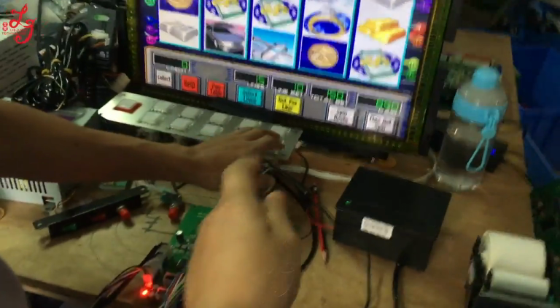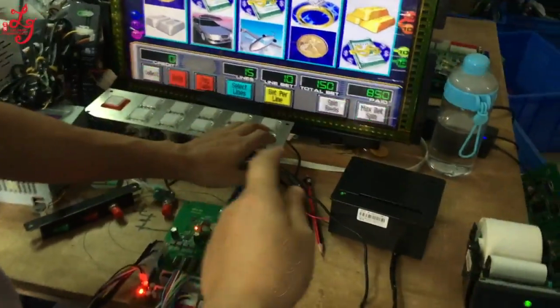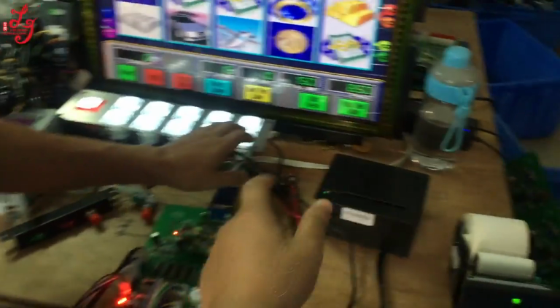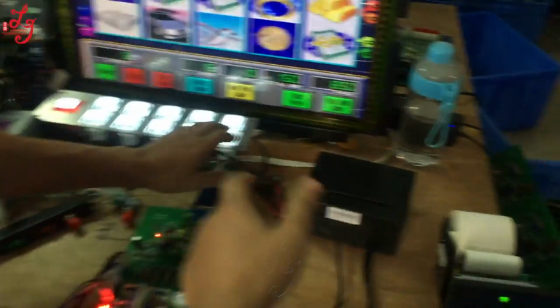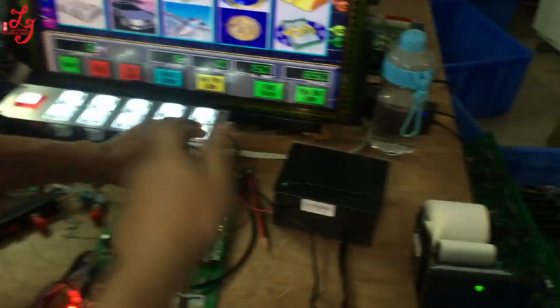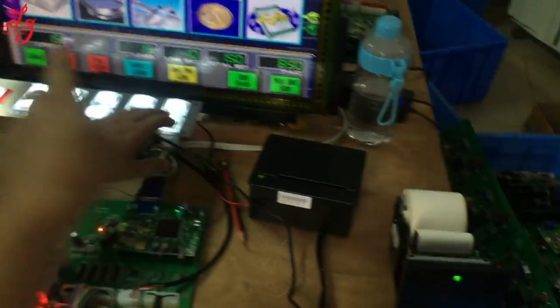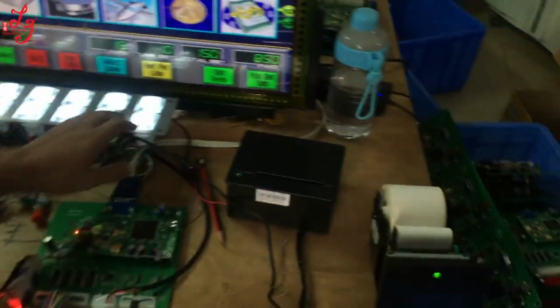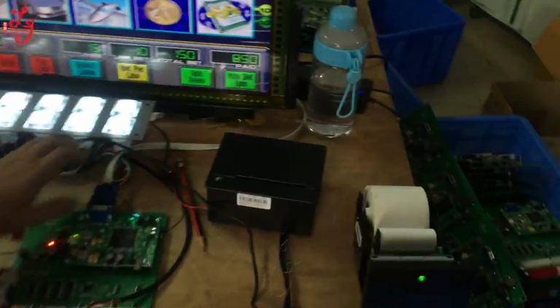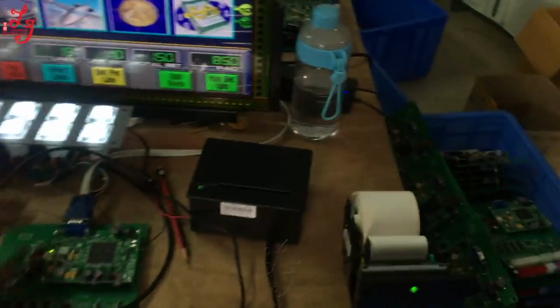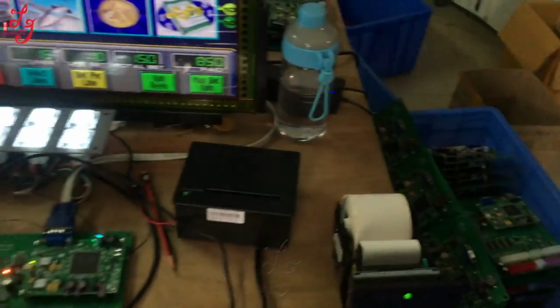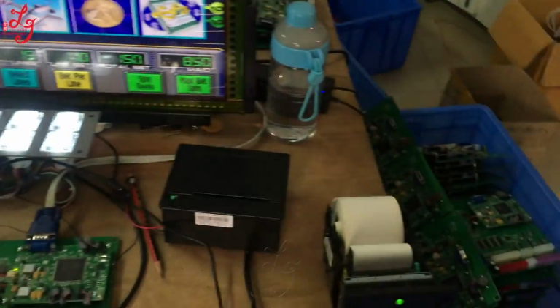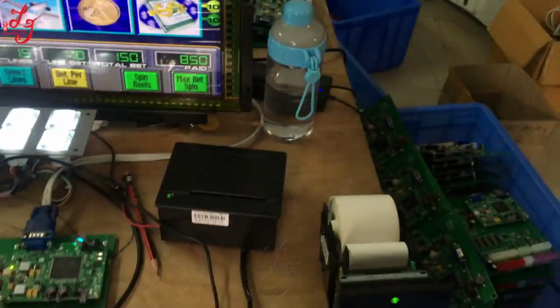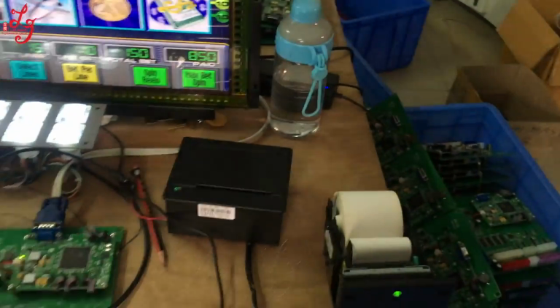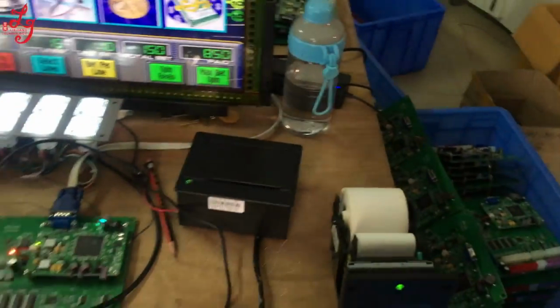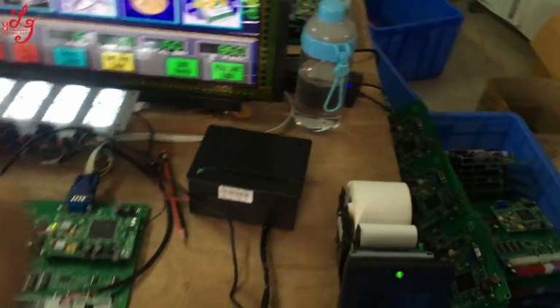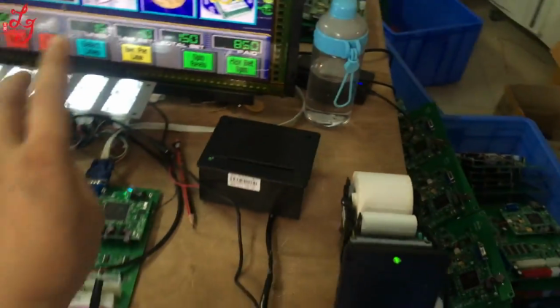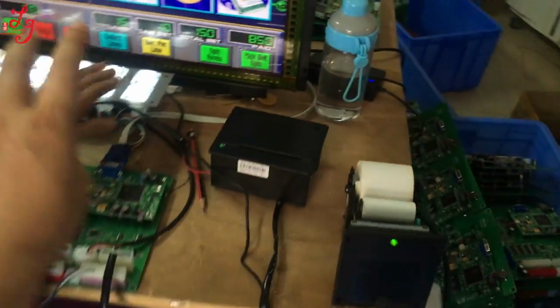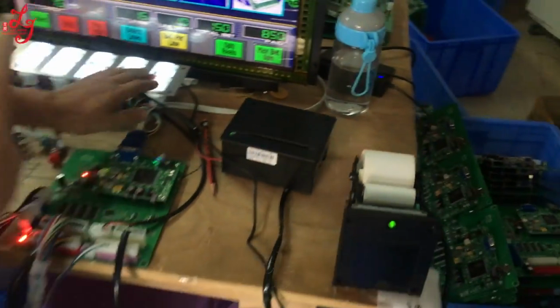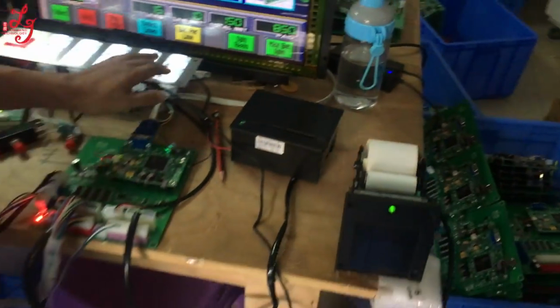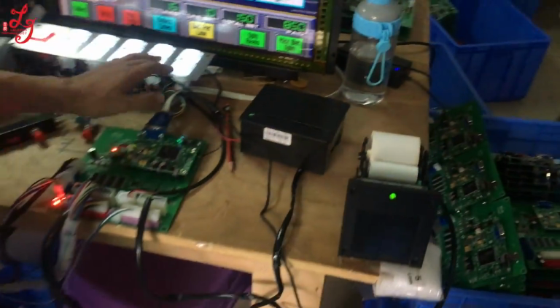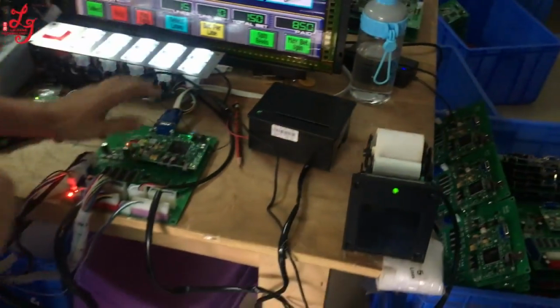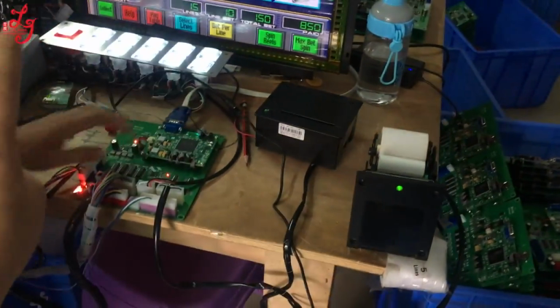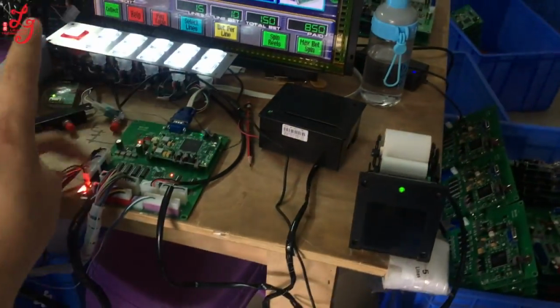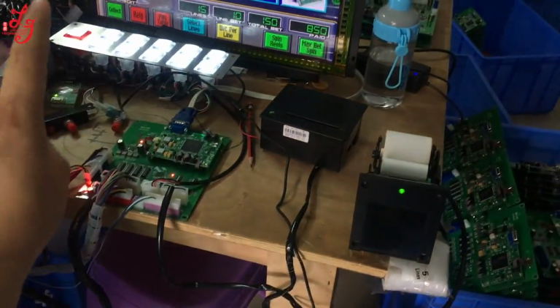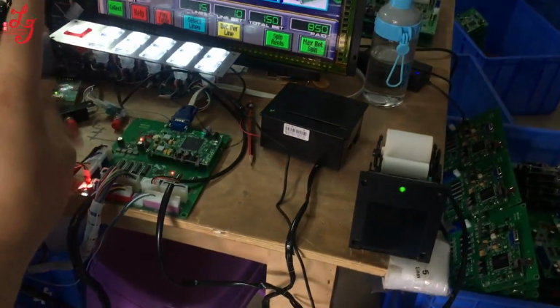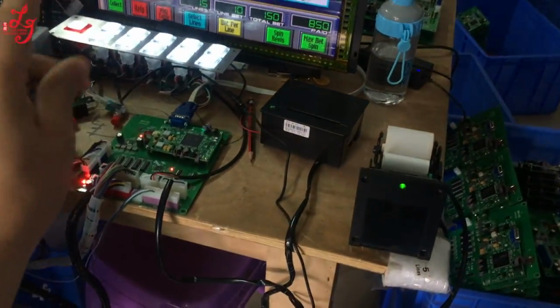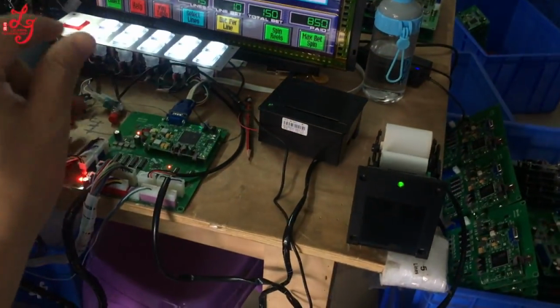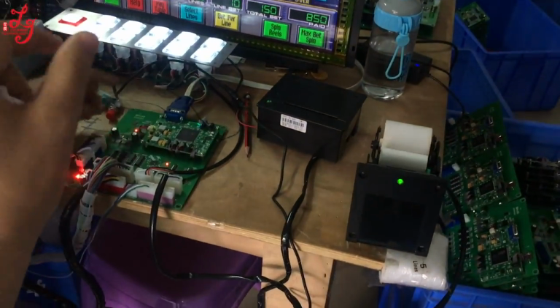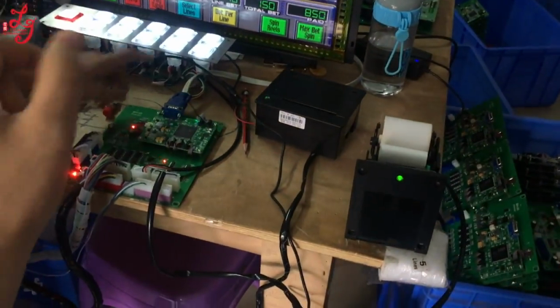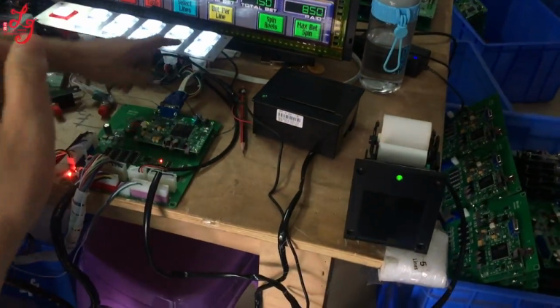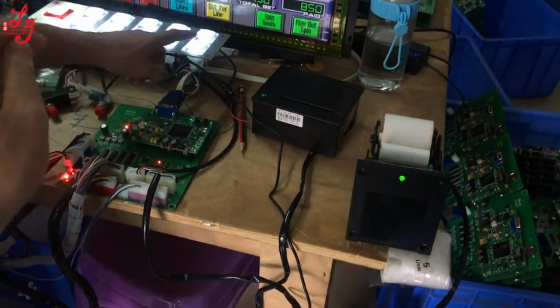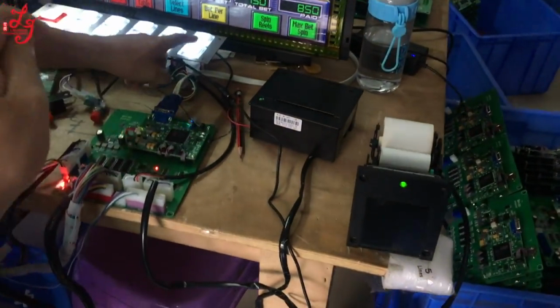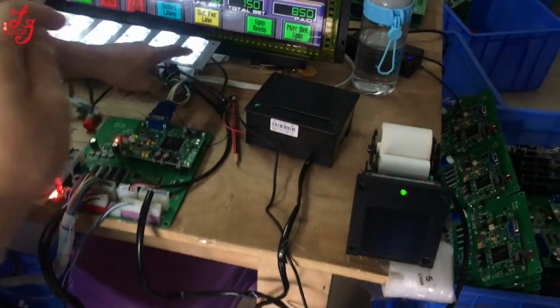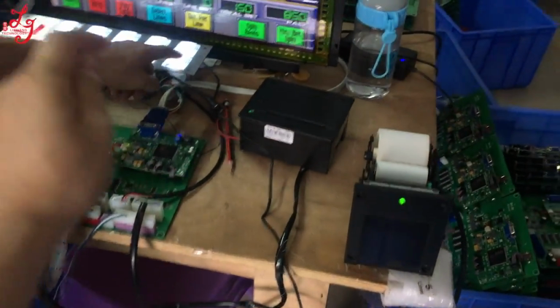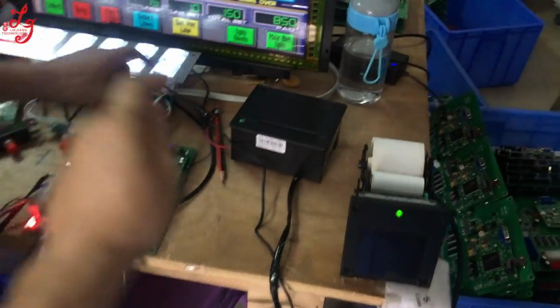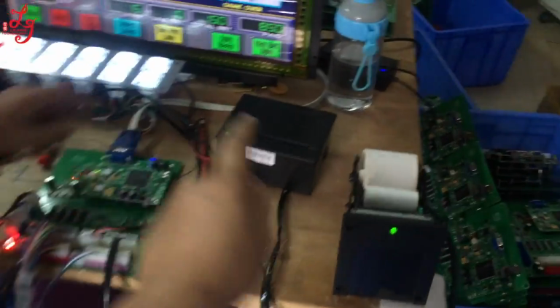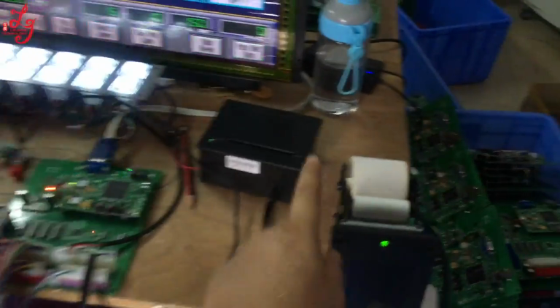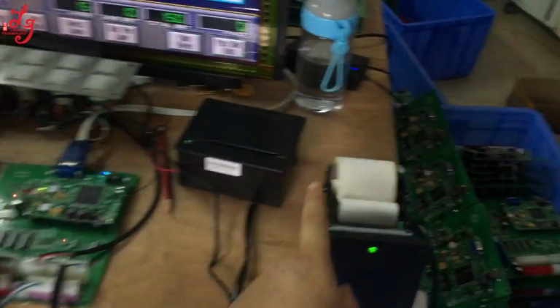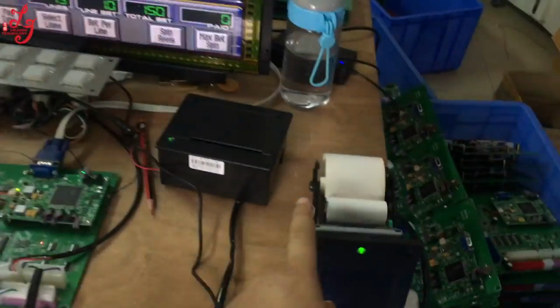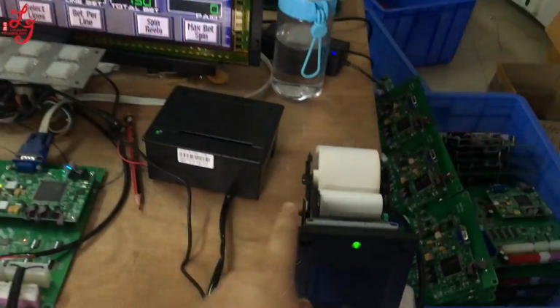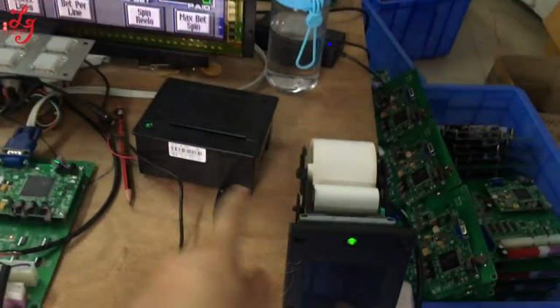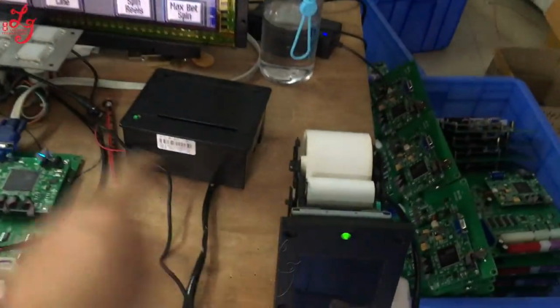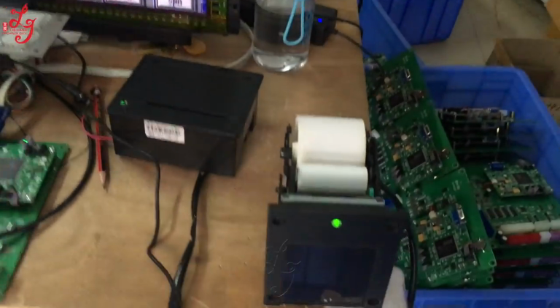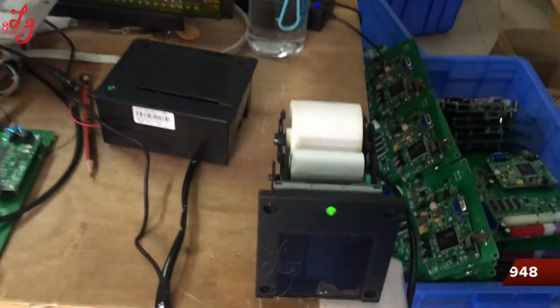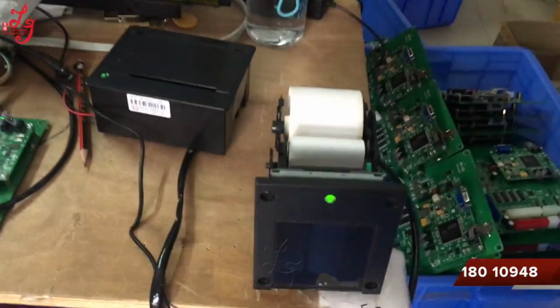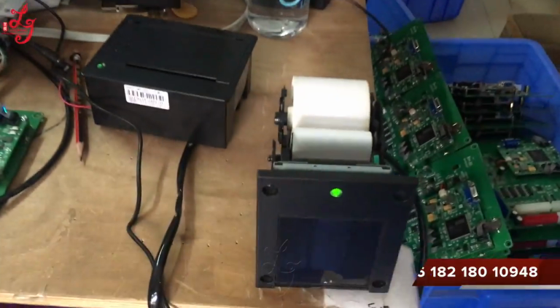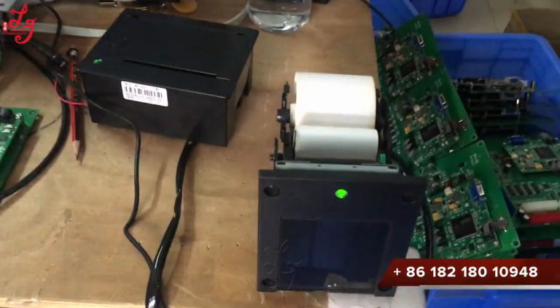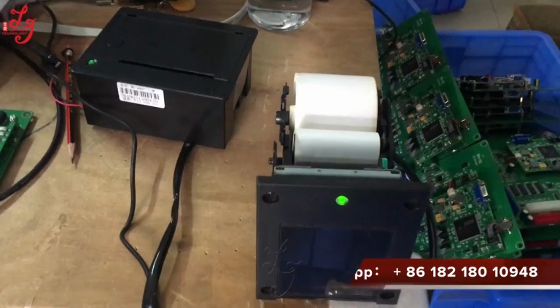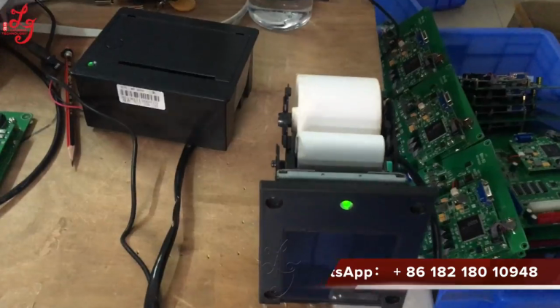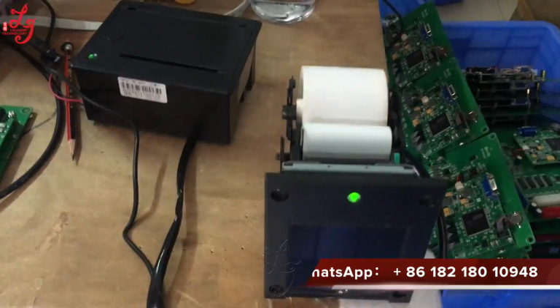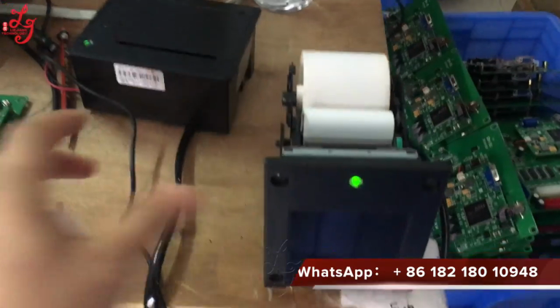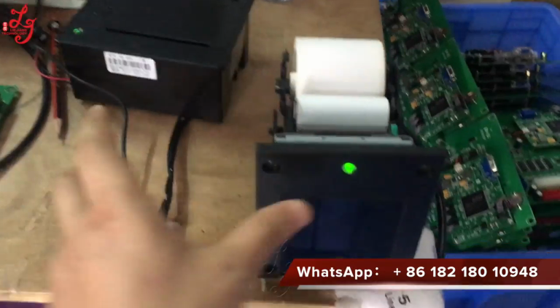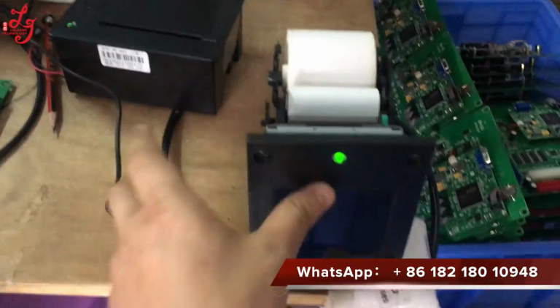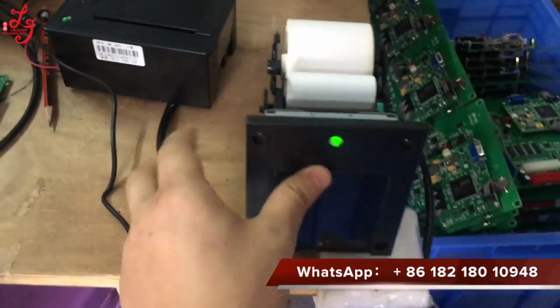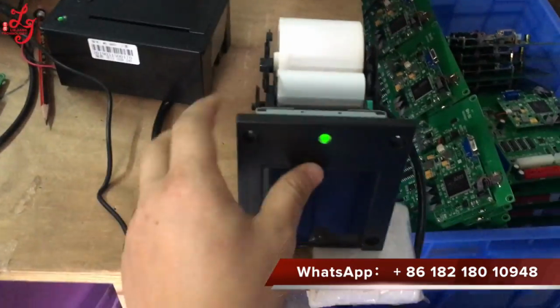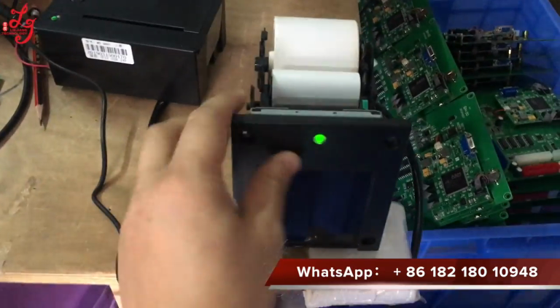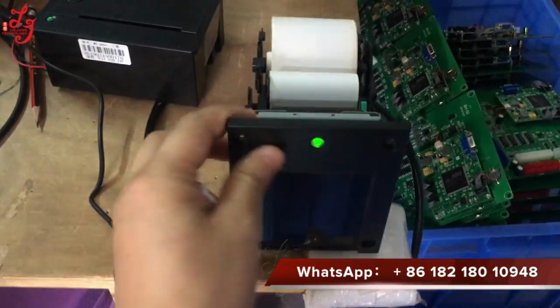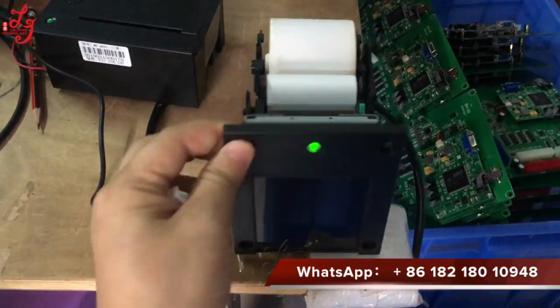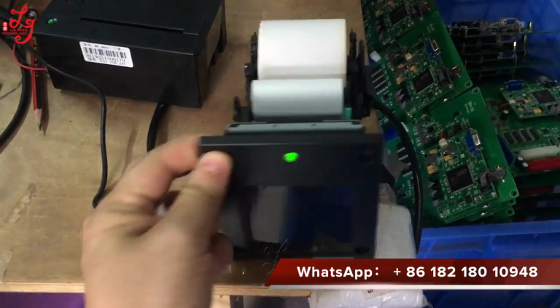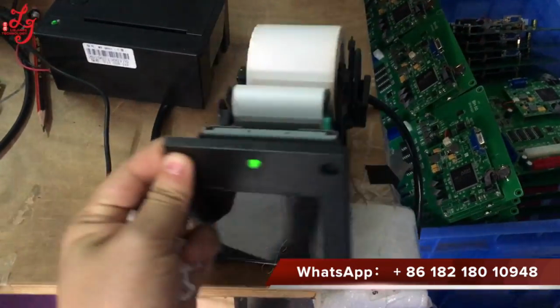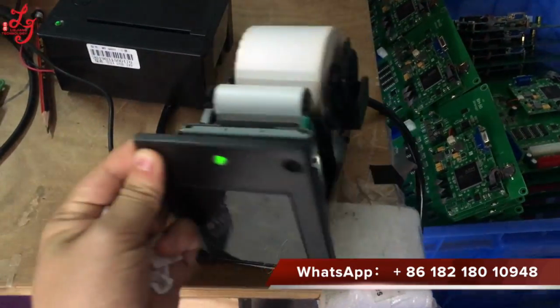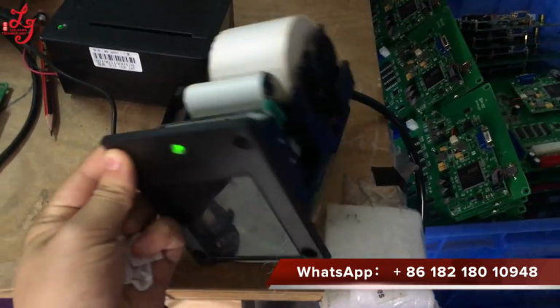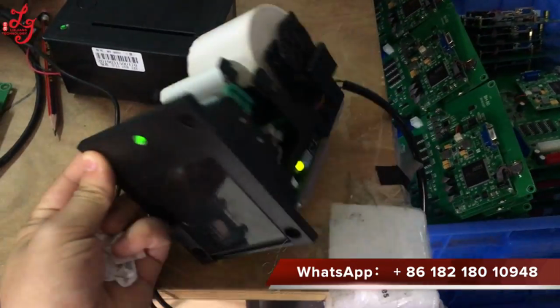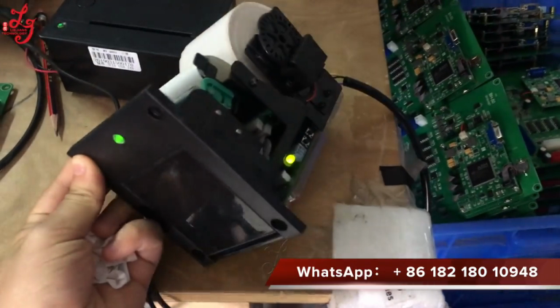Let me teach you, let me introduce a new printer. This is the ICT printer.